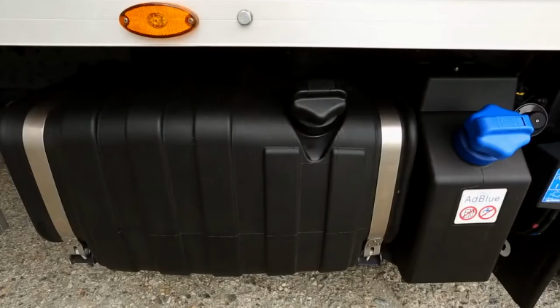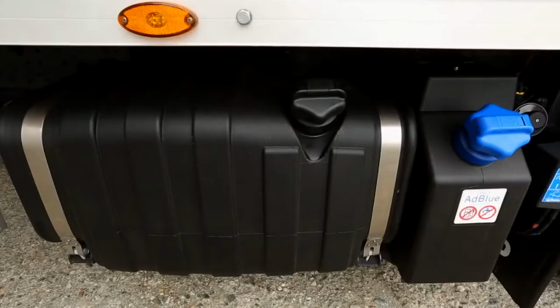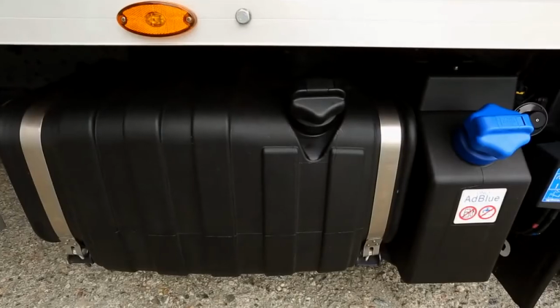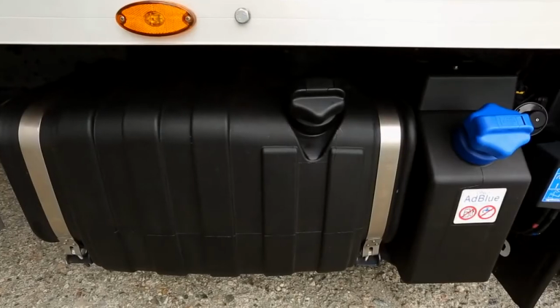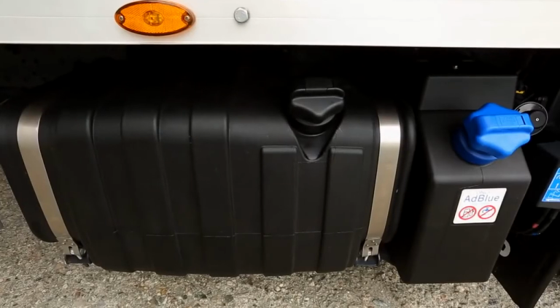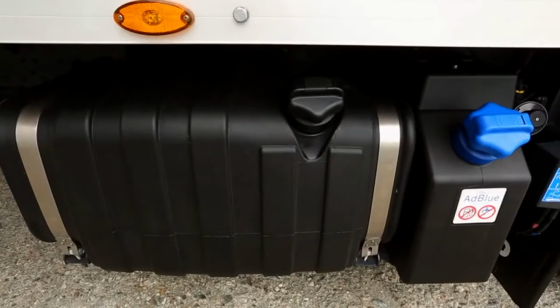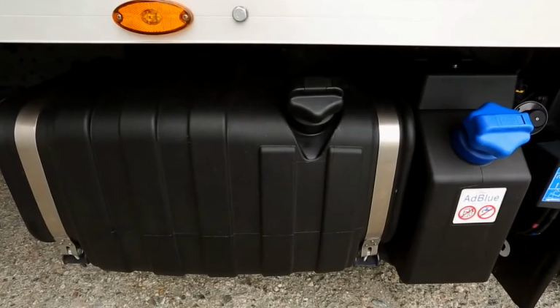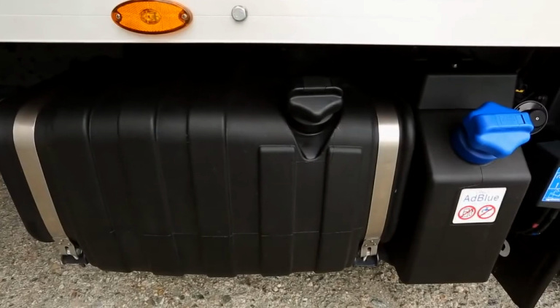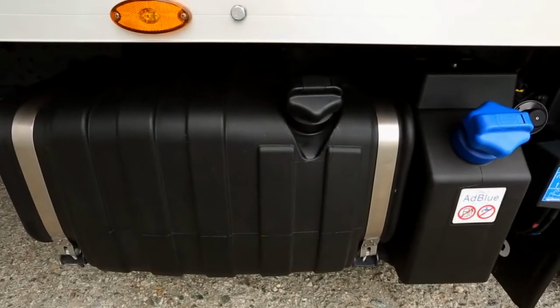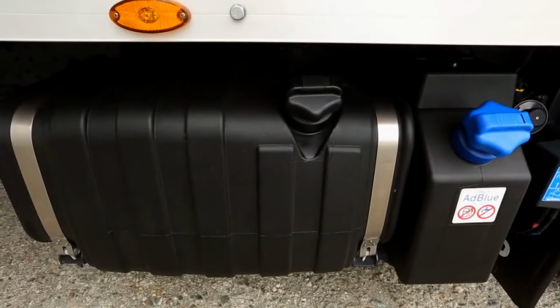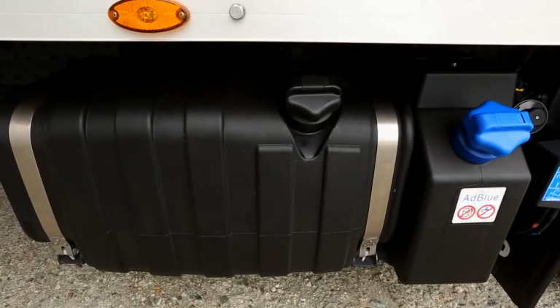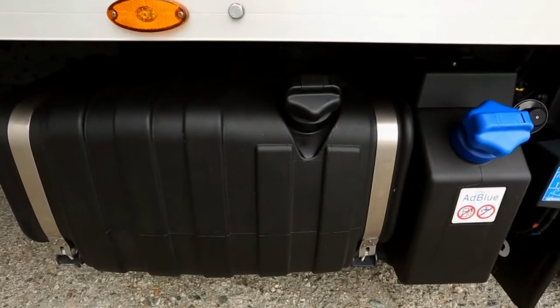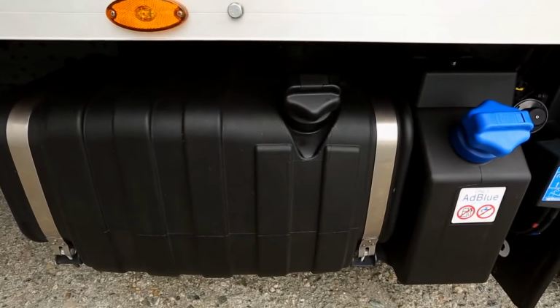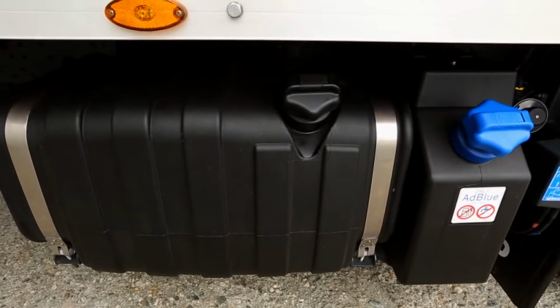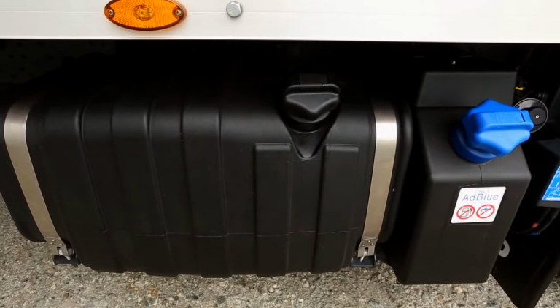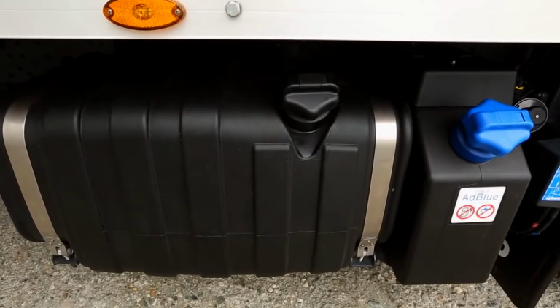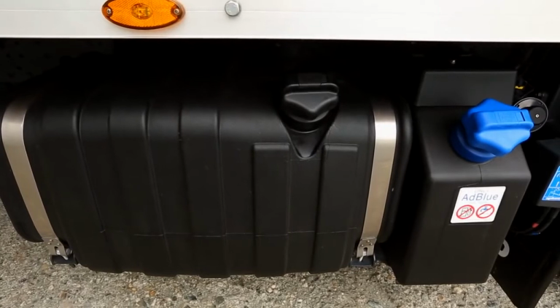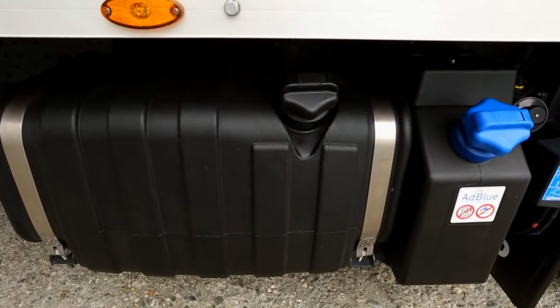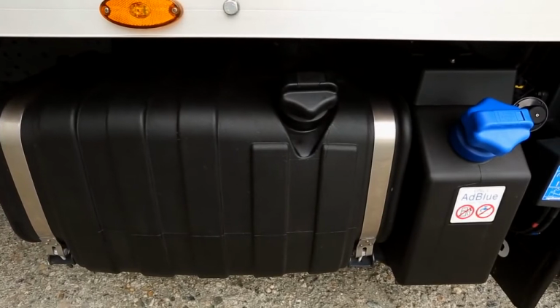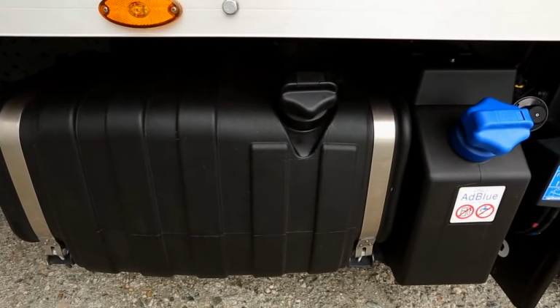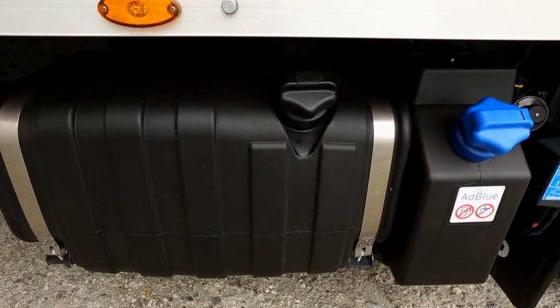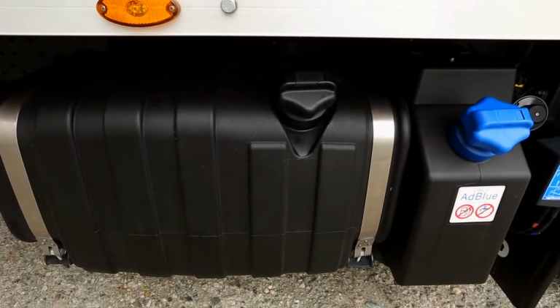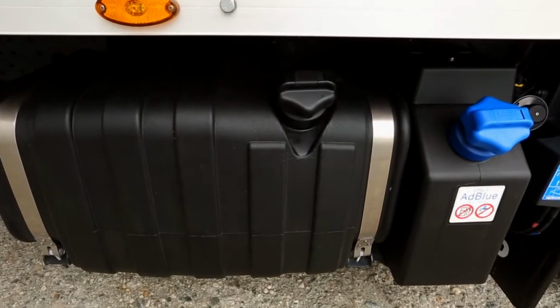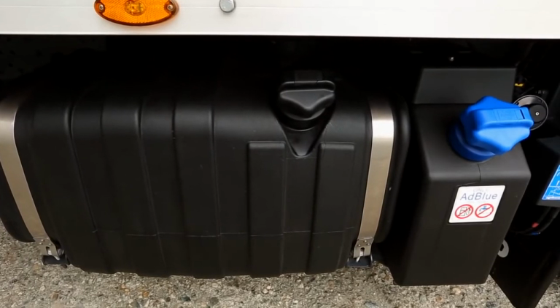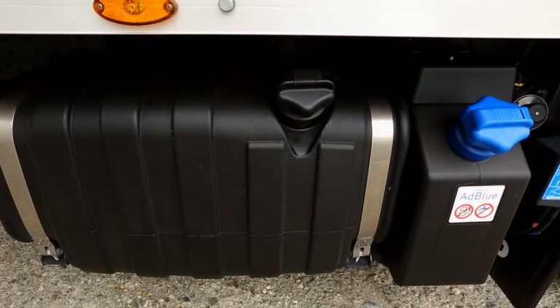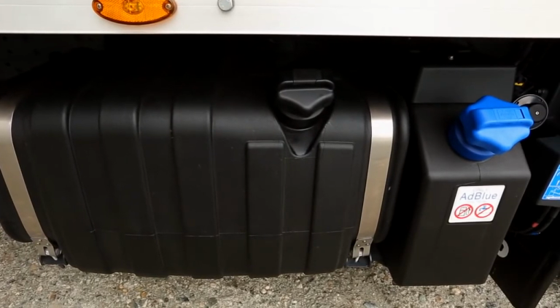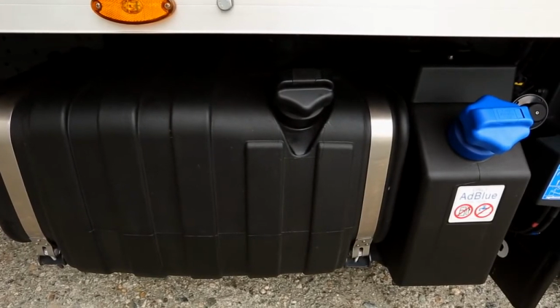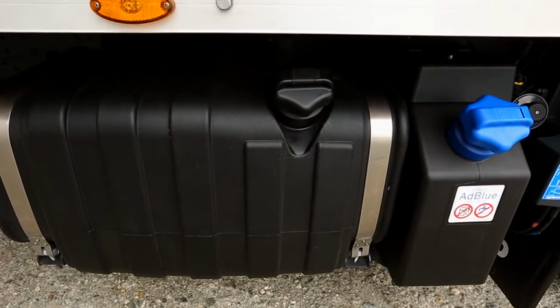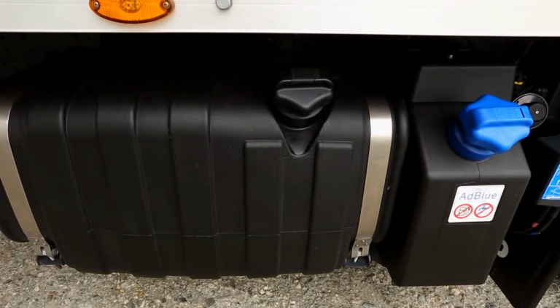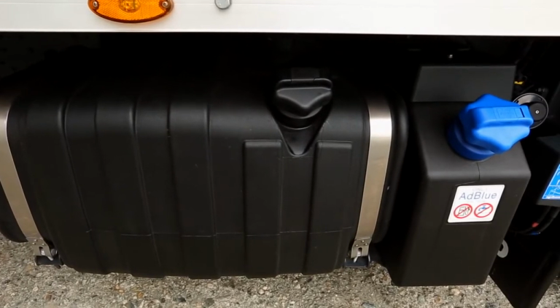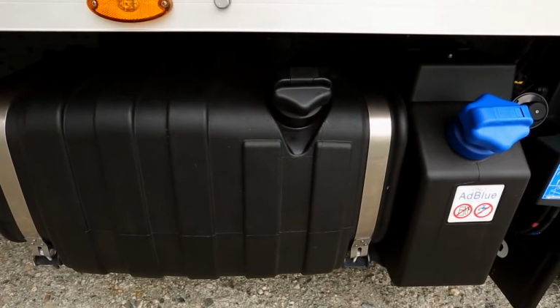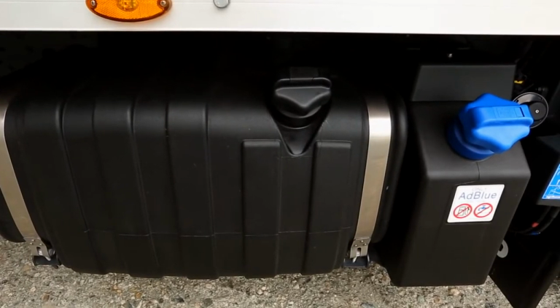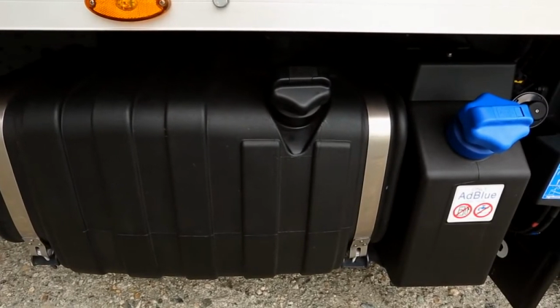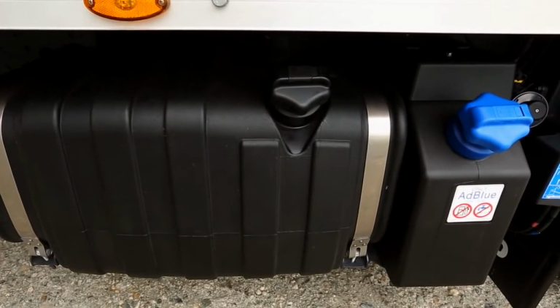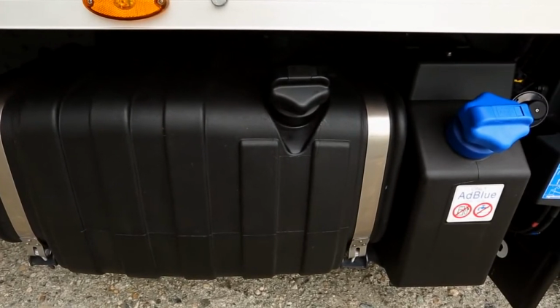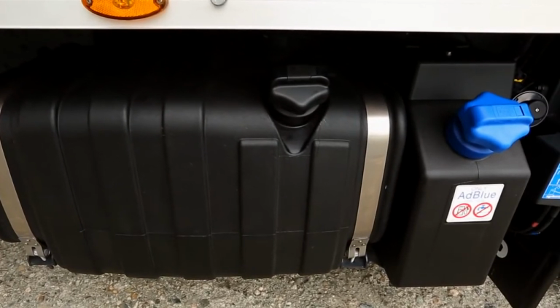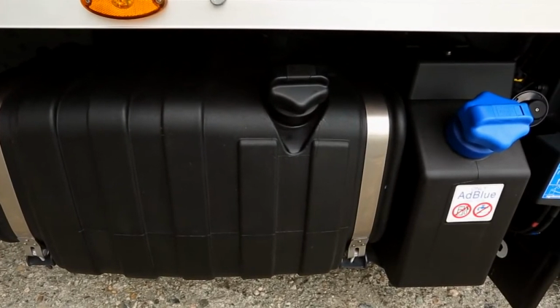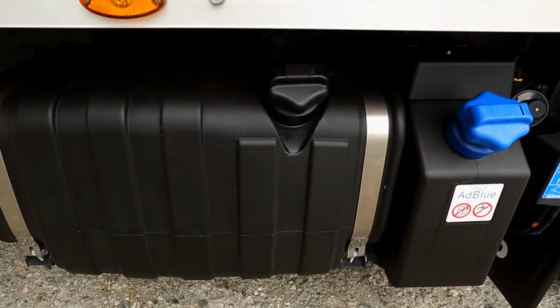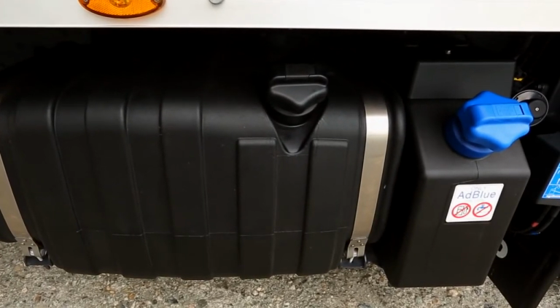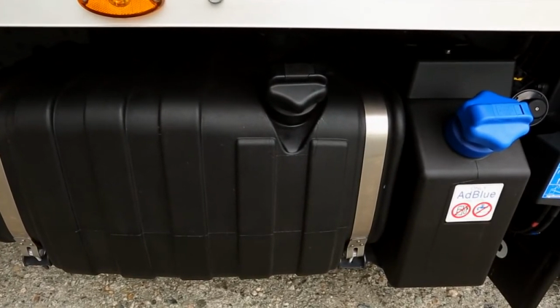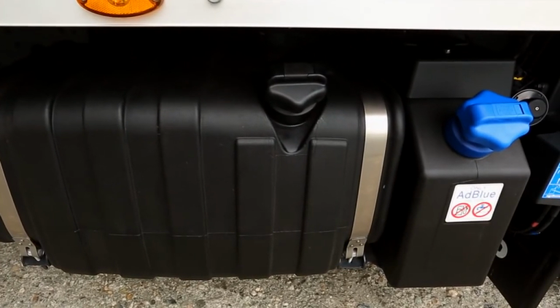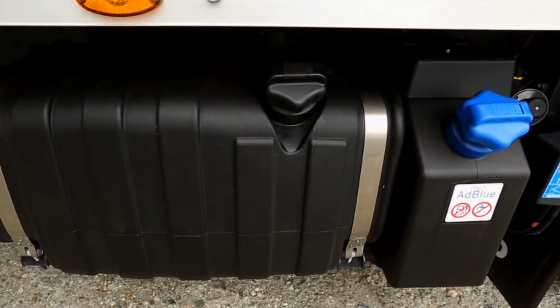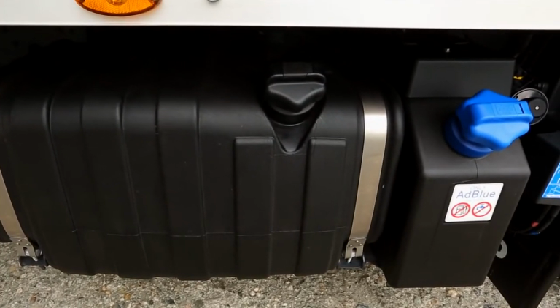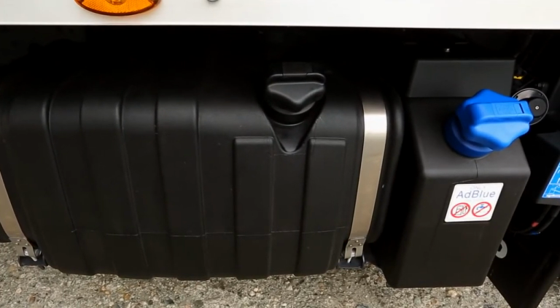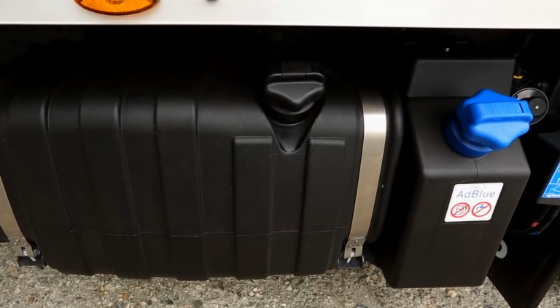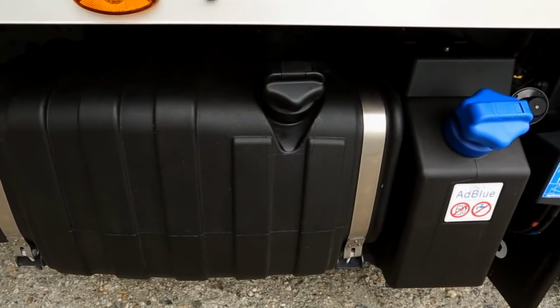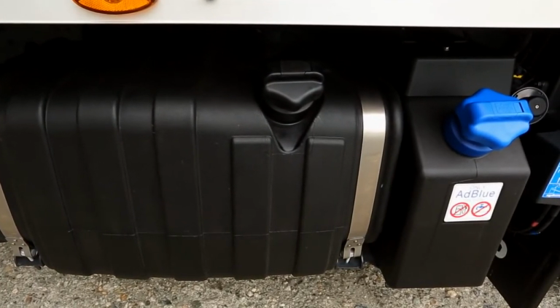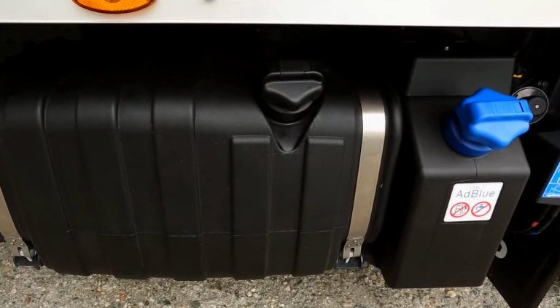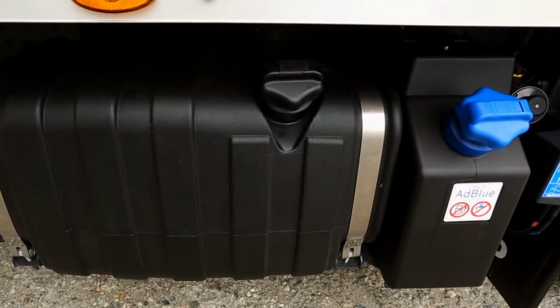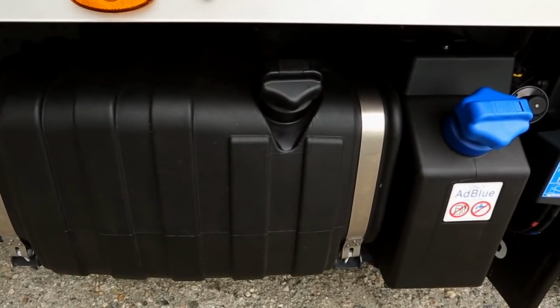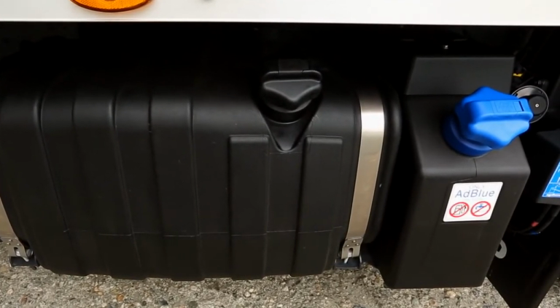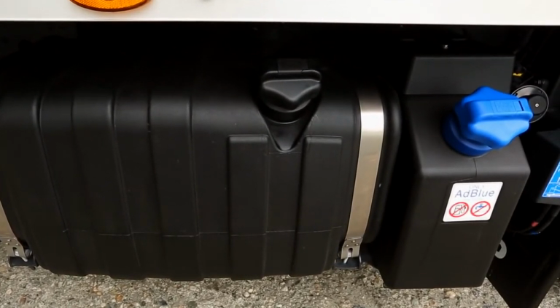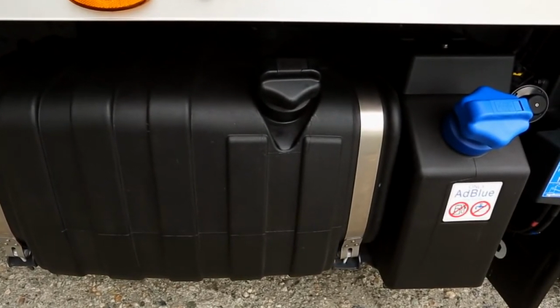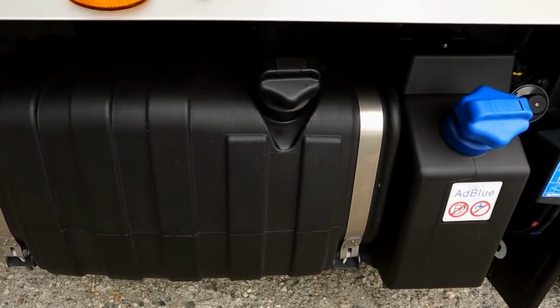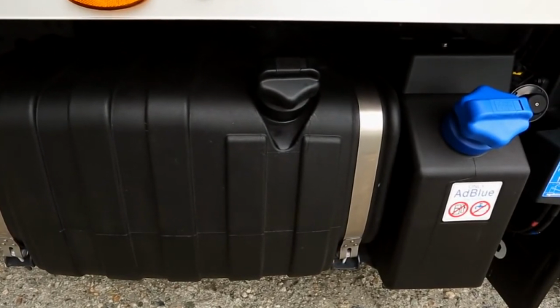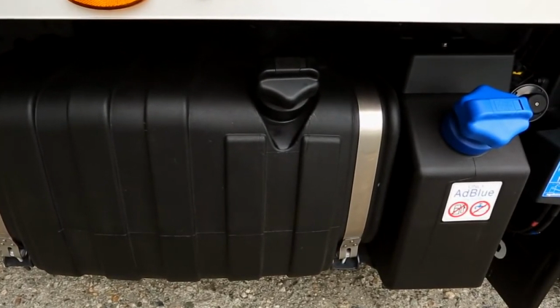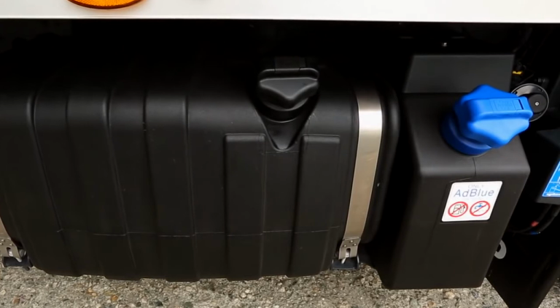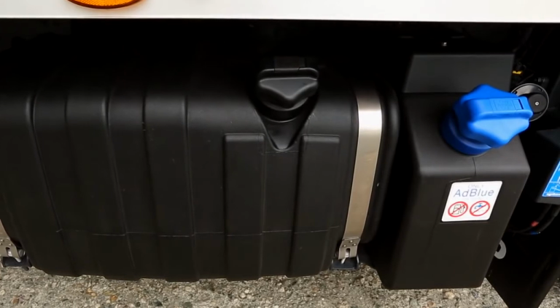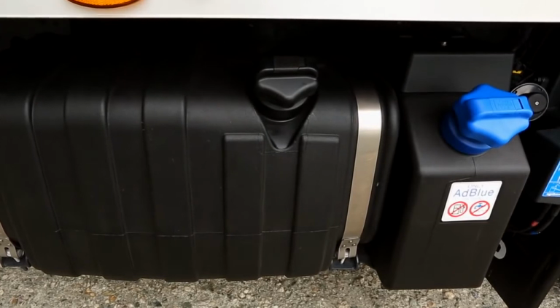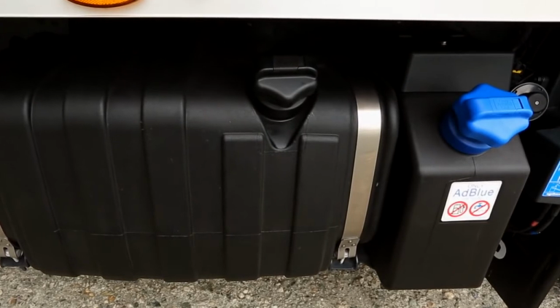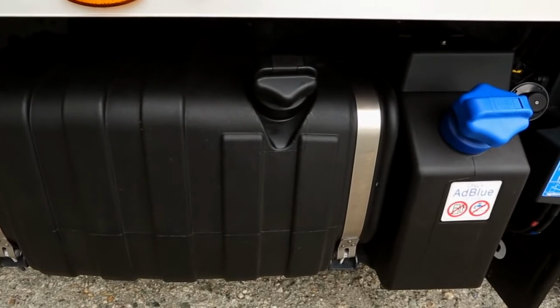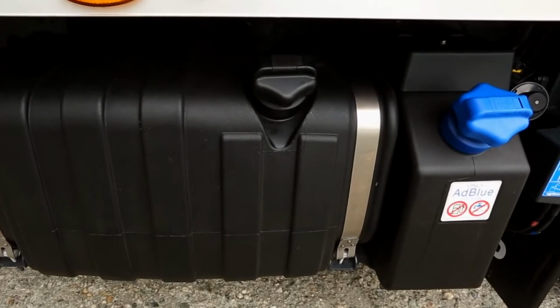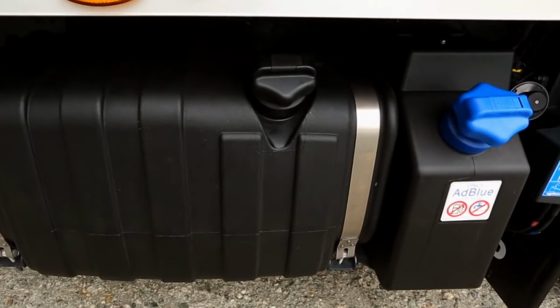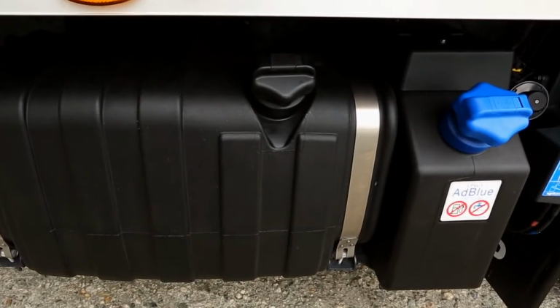The vehicle is equipped with diesel and AdBlue tanks. Their position may vary depending on the body type fitted.